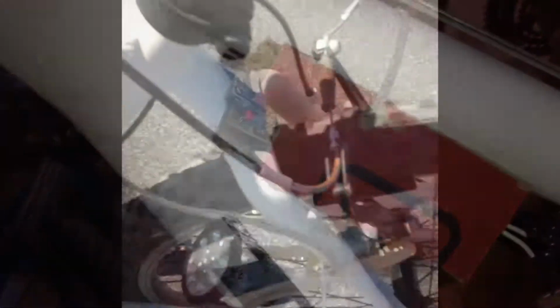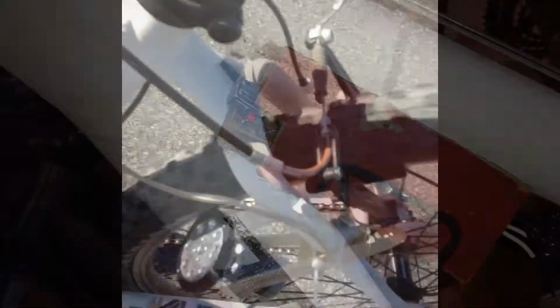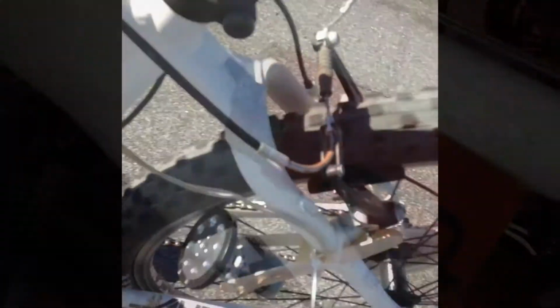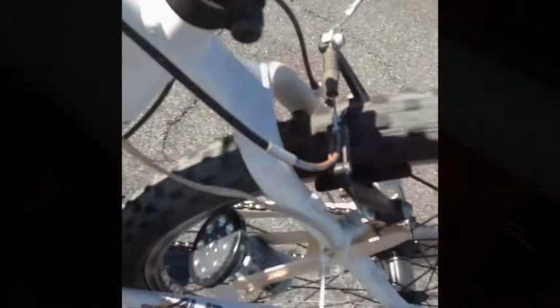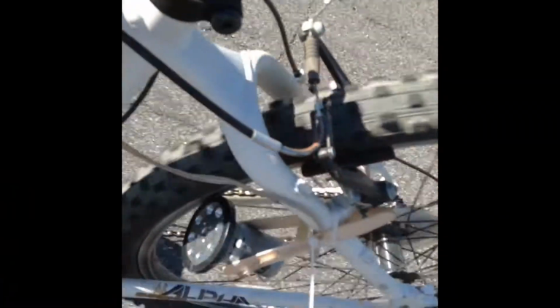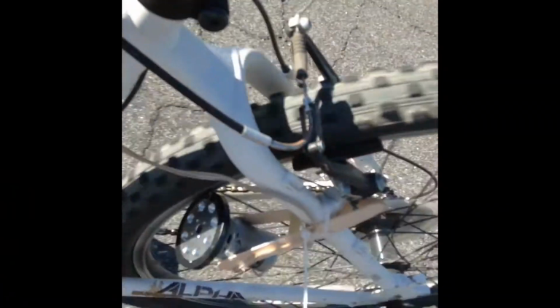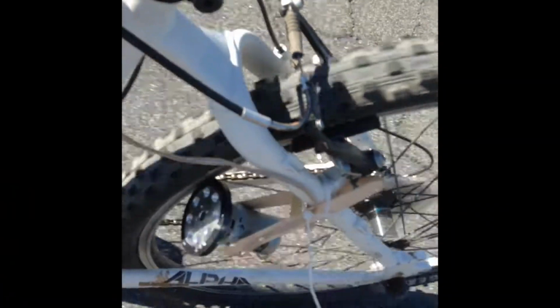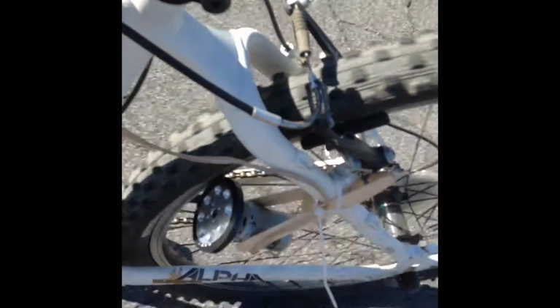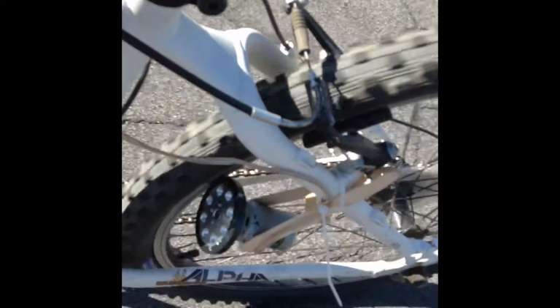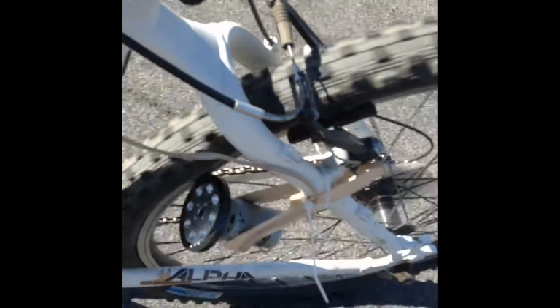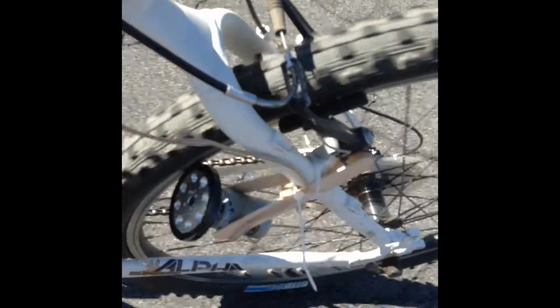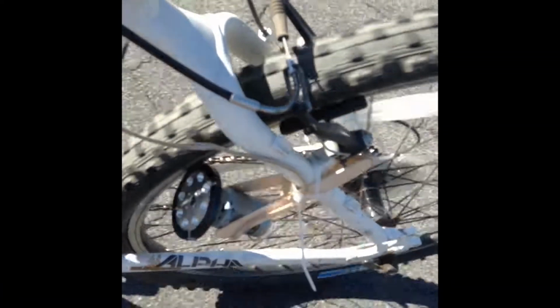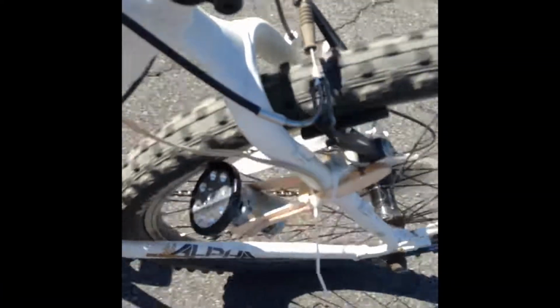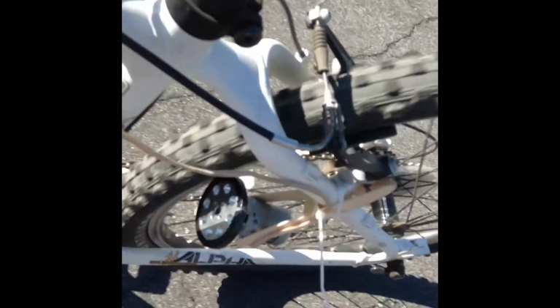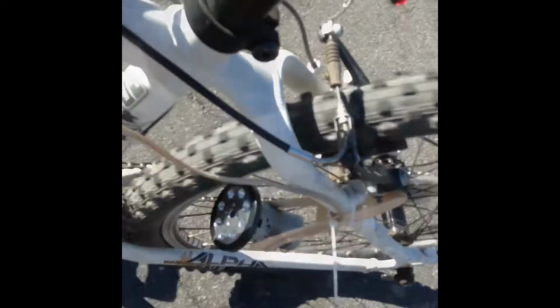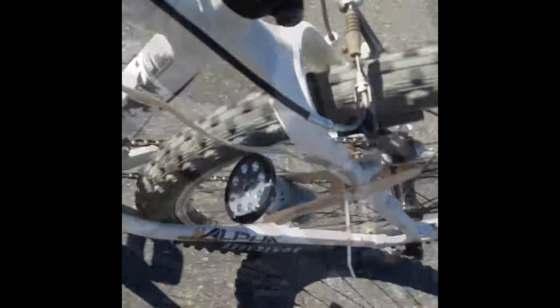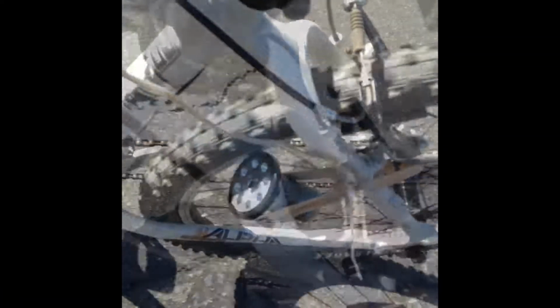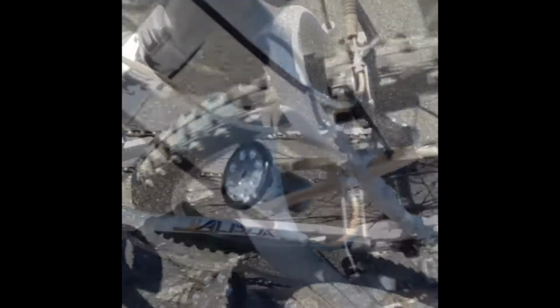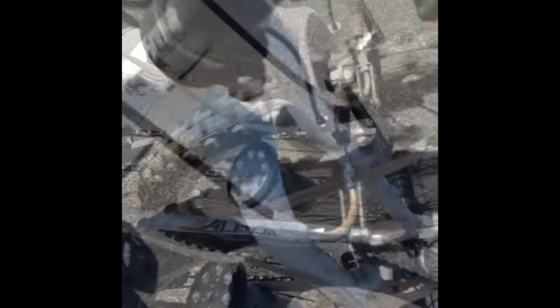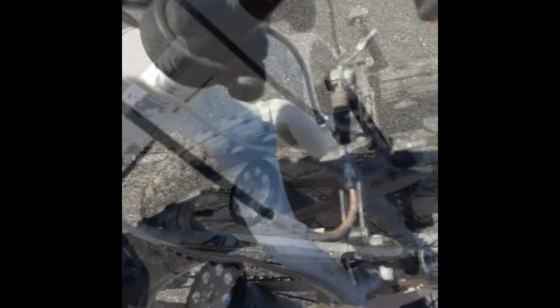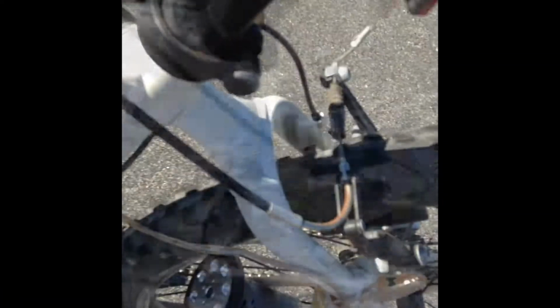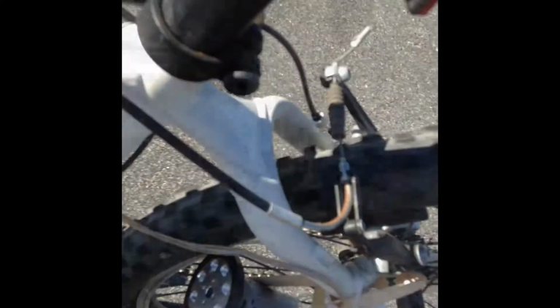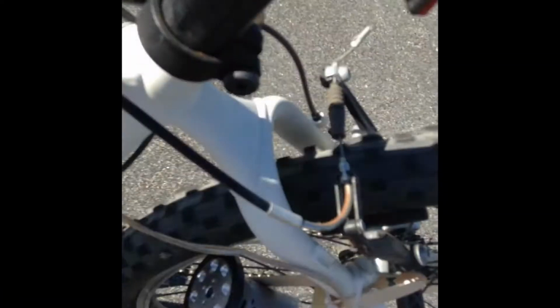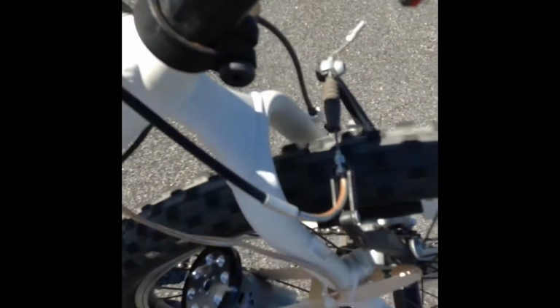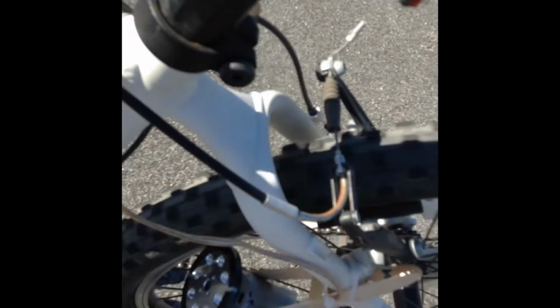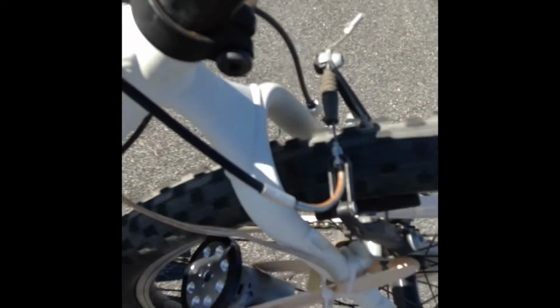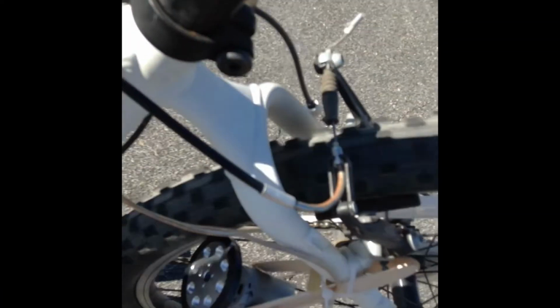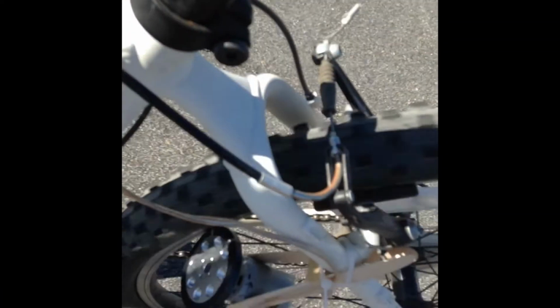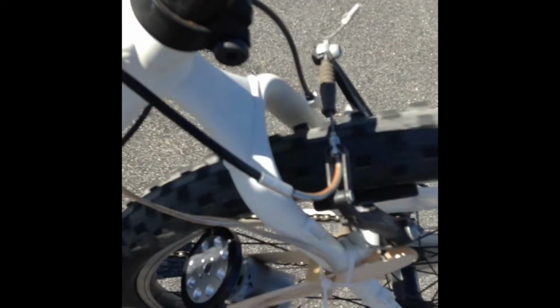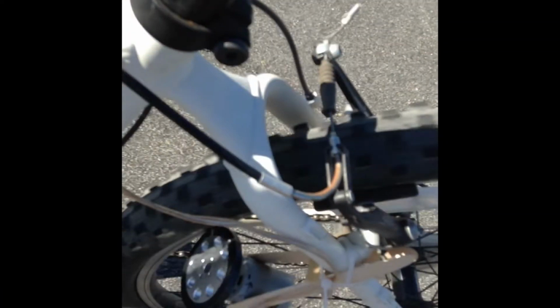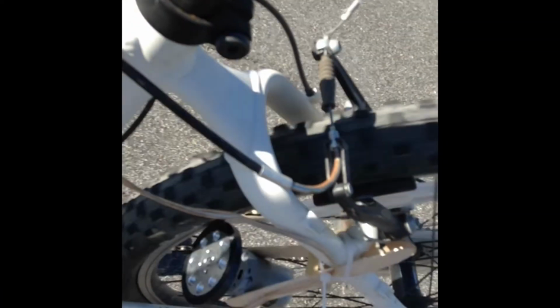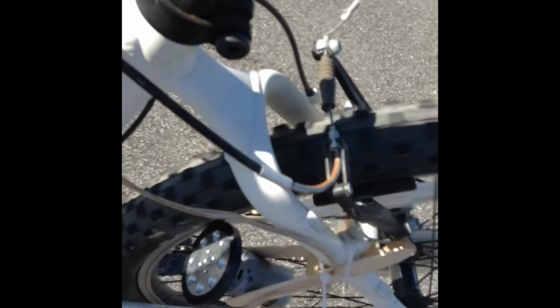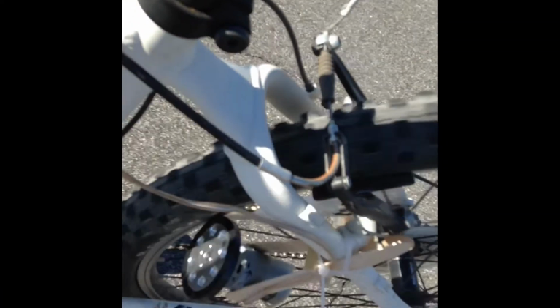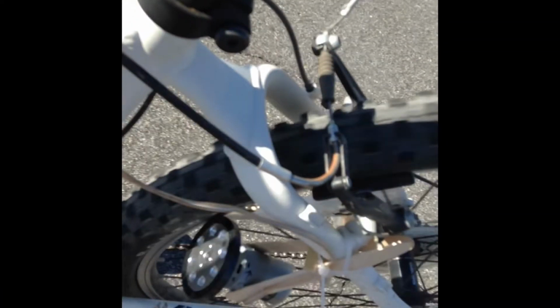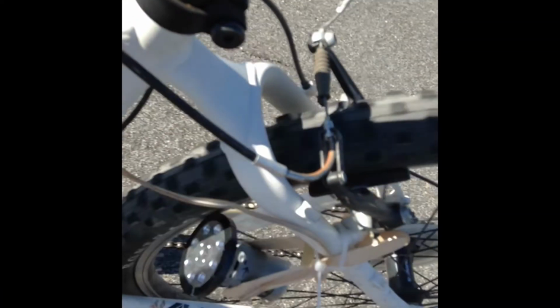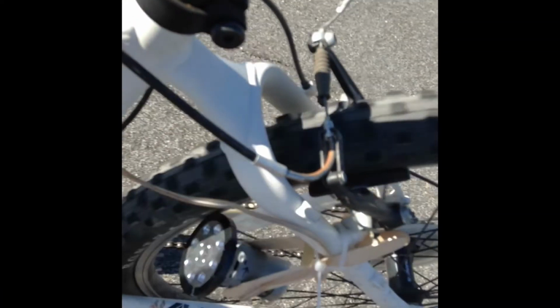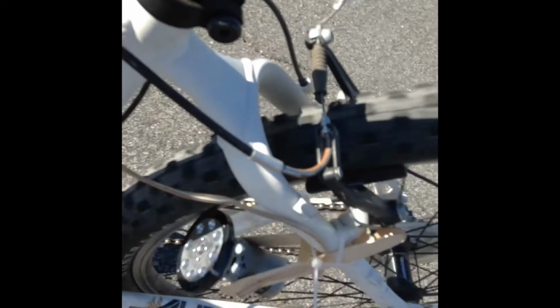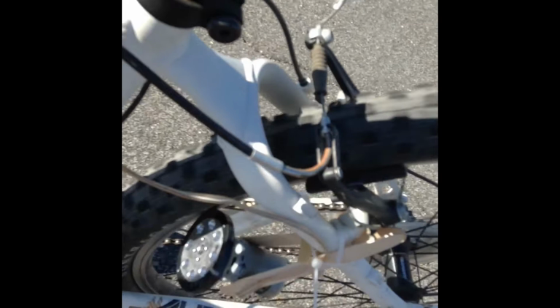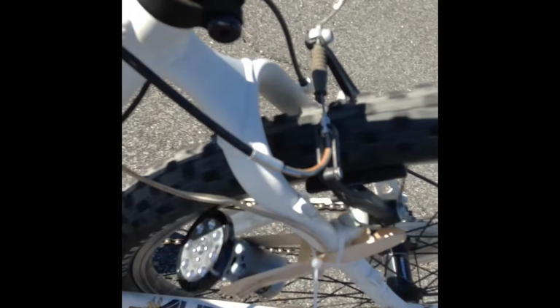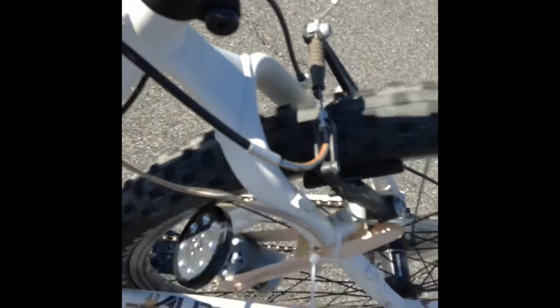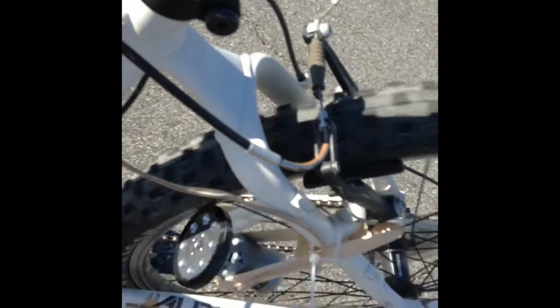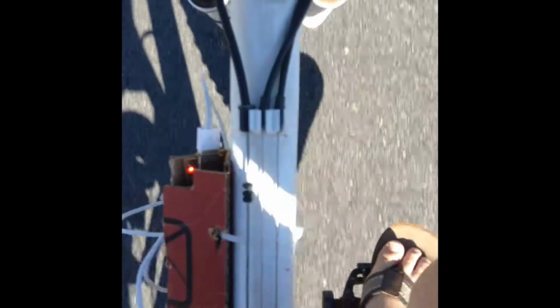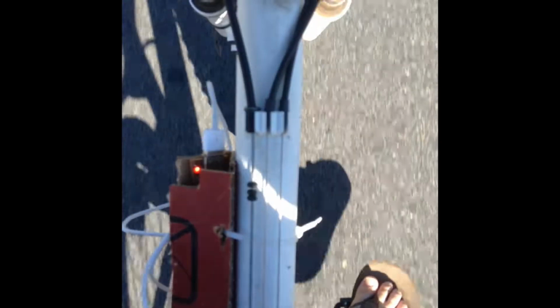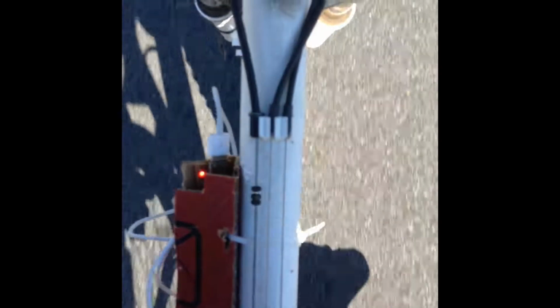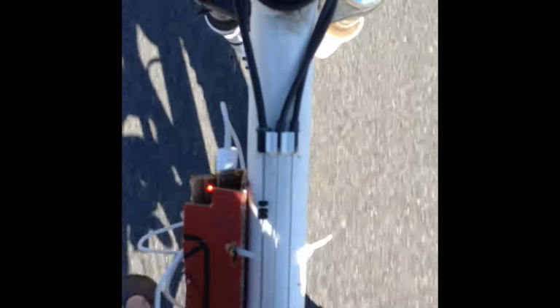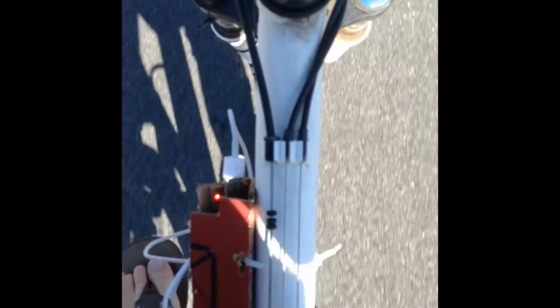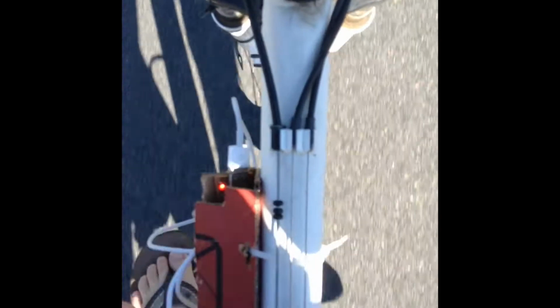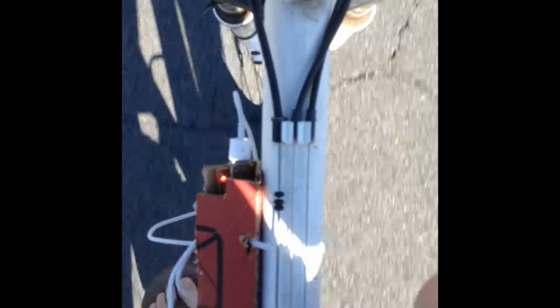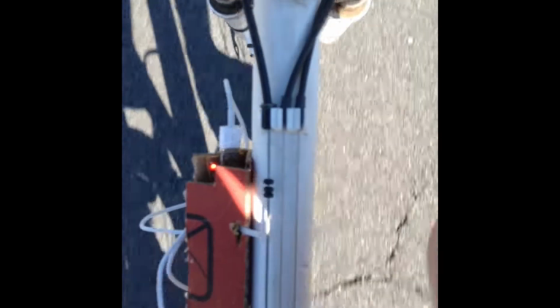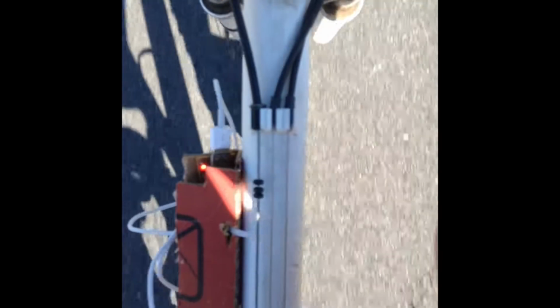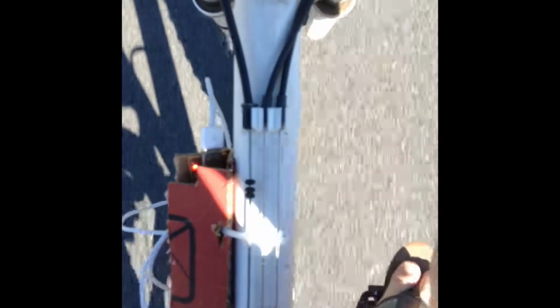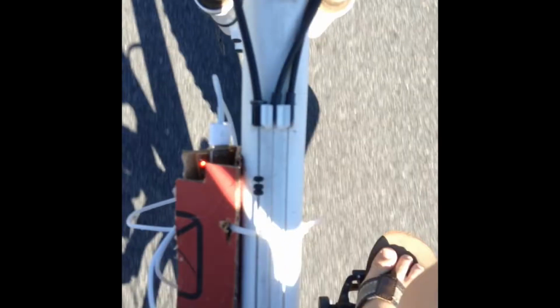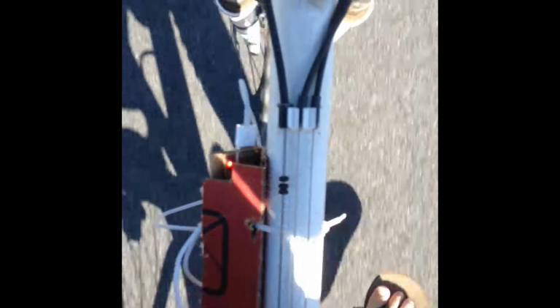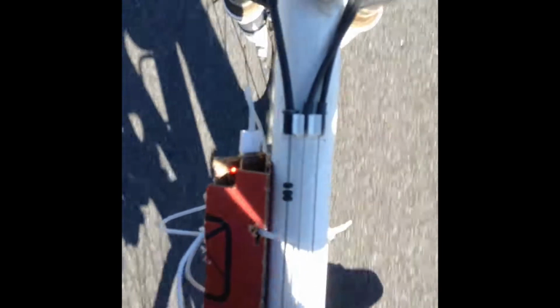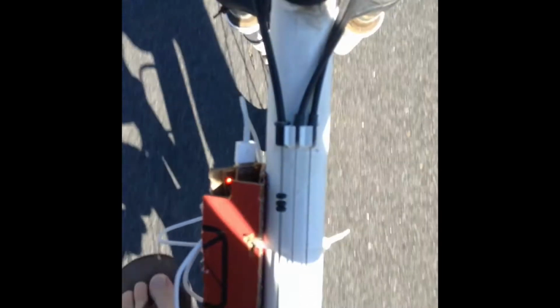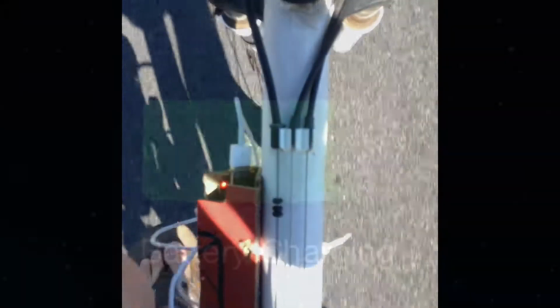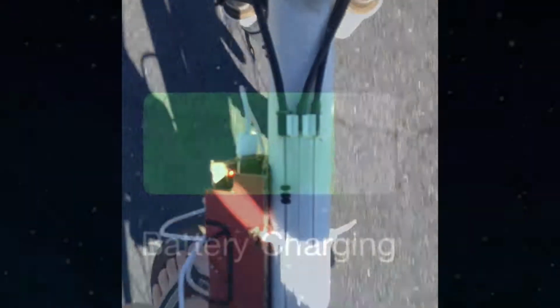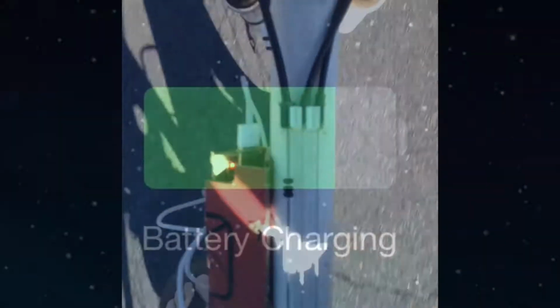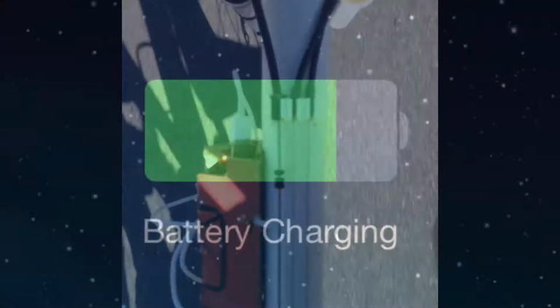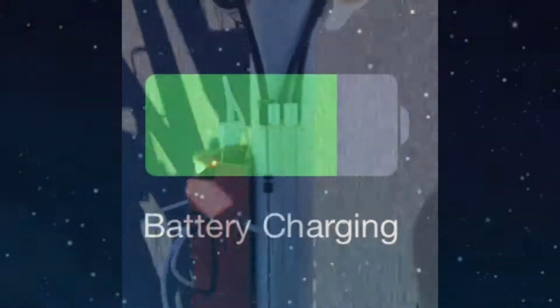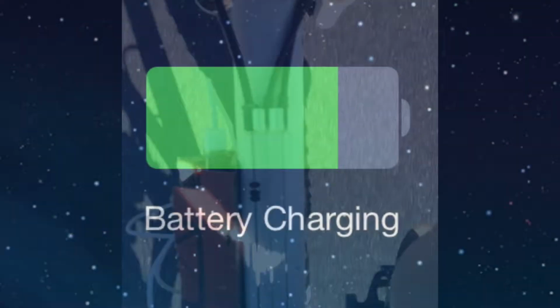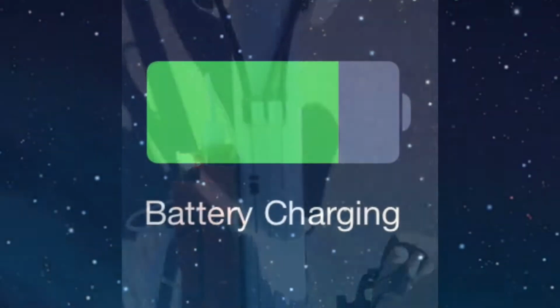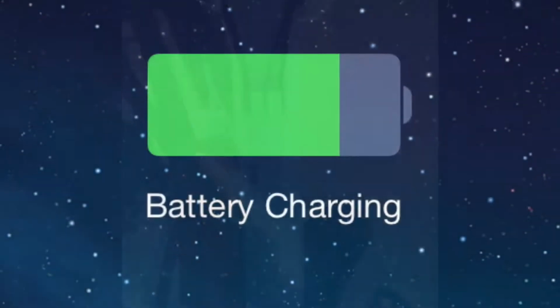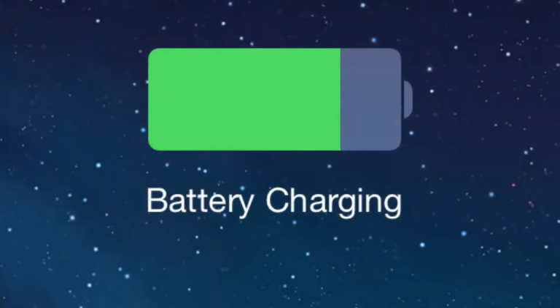This is the motor spinning, and this is the motor spinning in slow motion. As you can see, it's charging just fine.